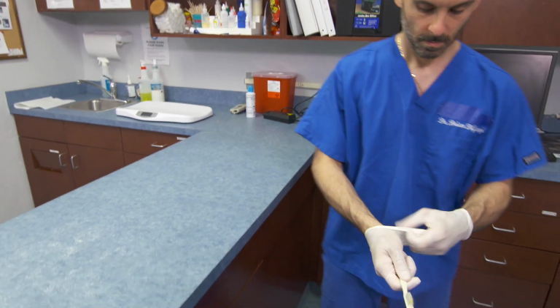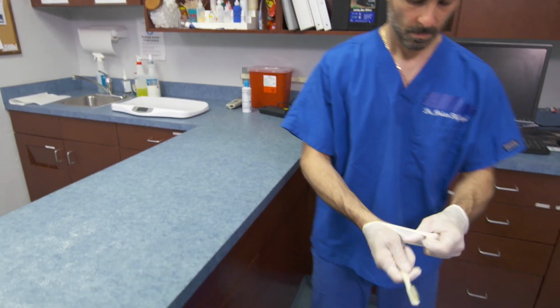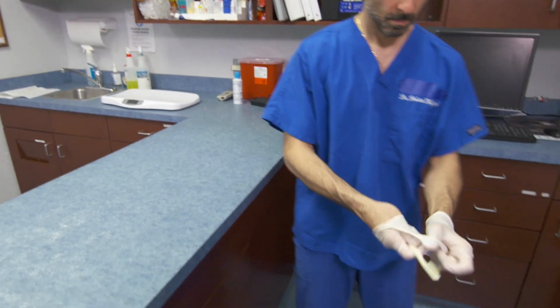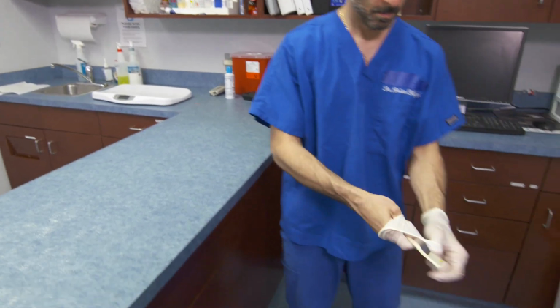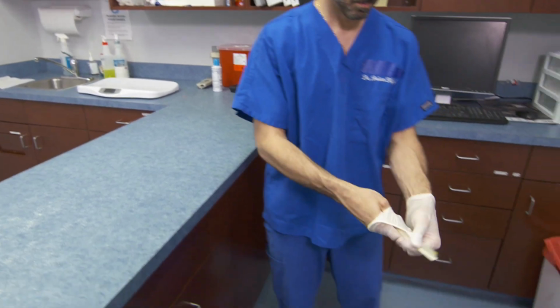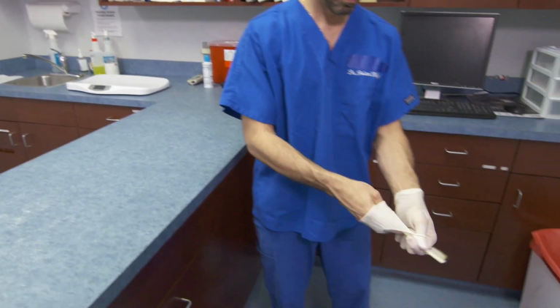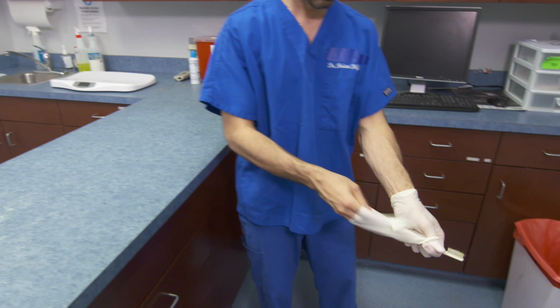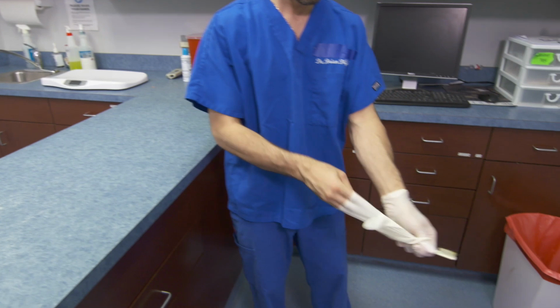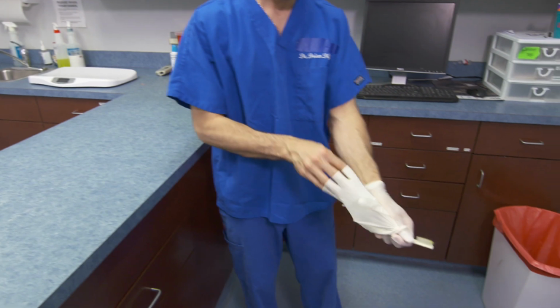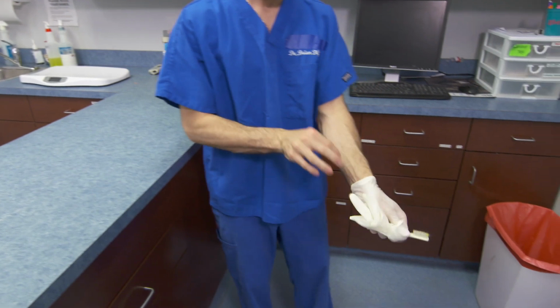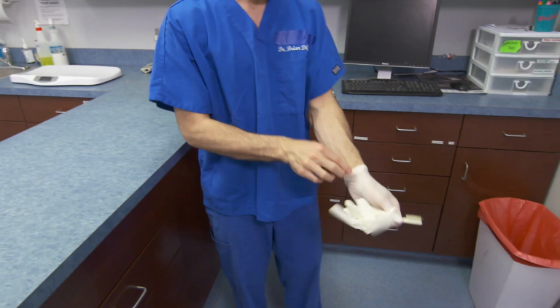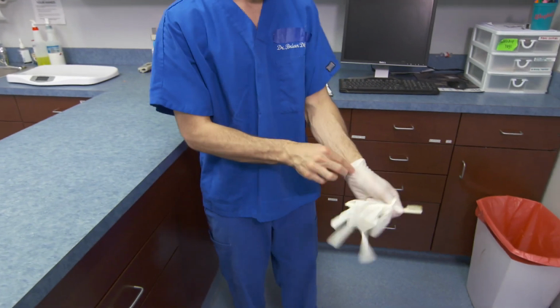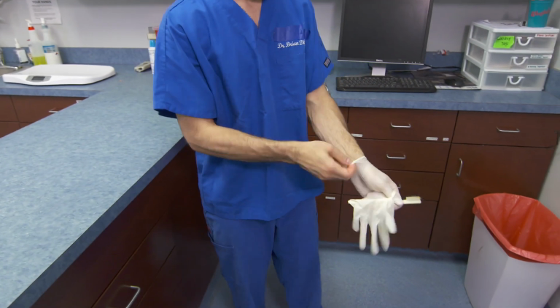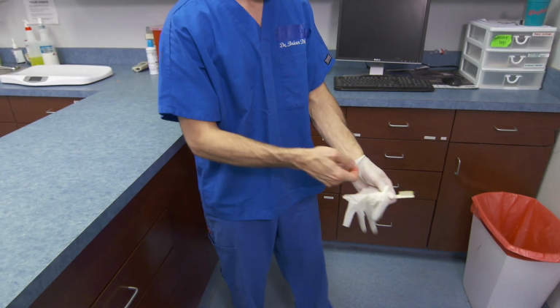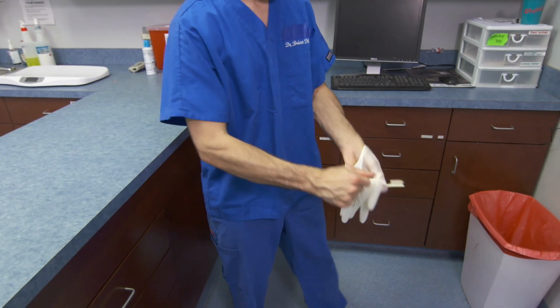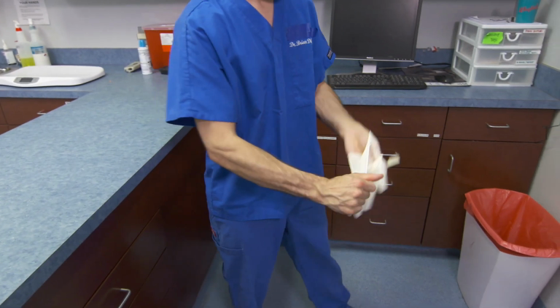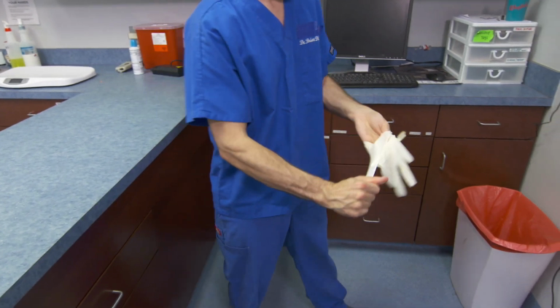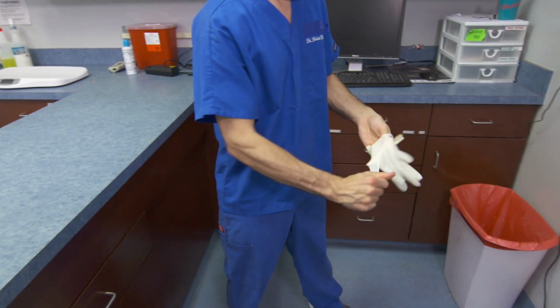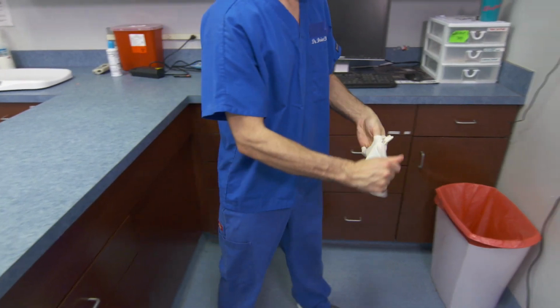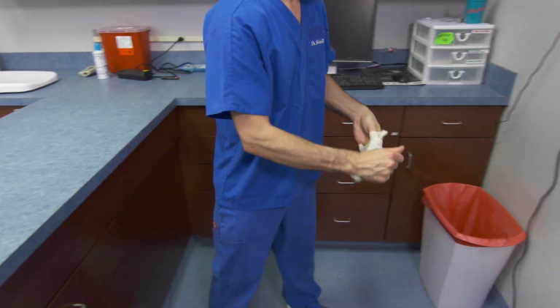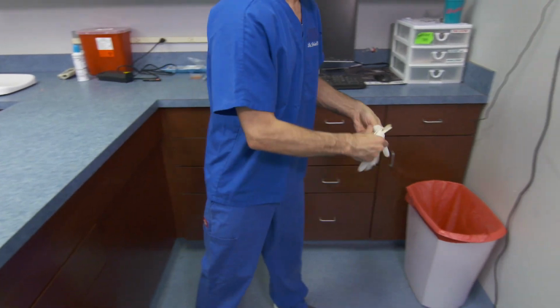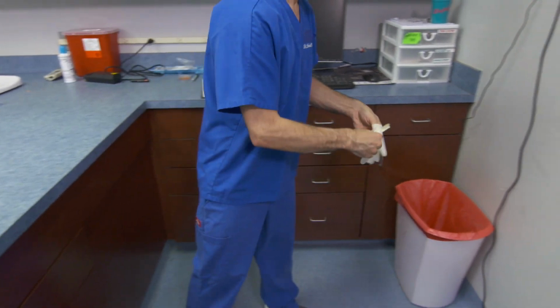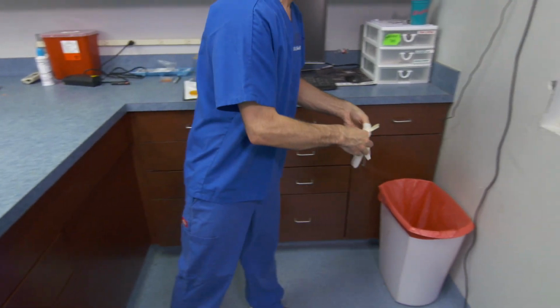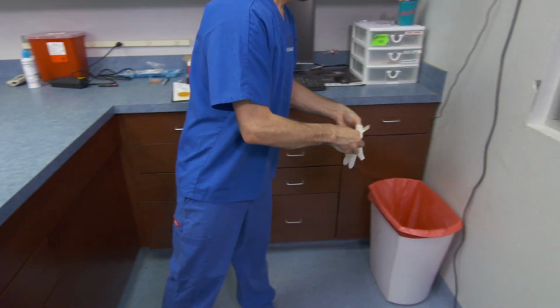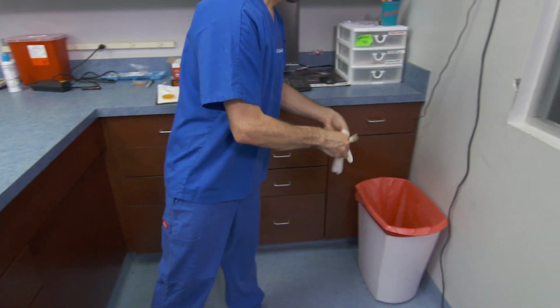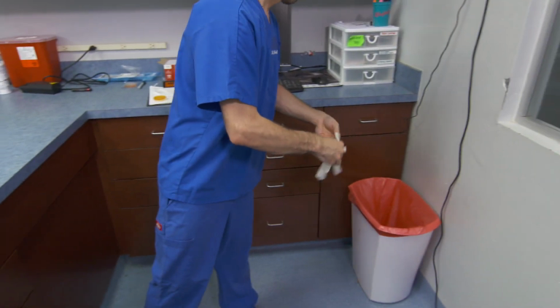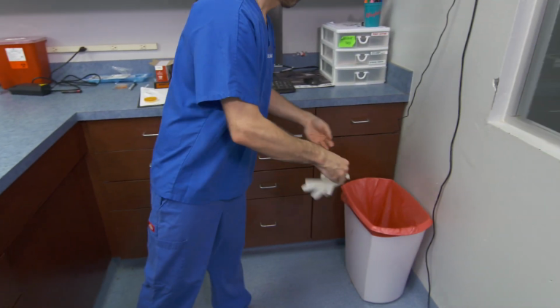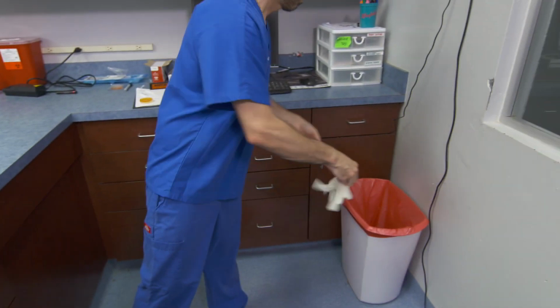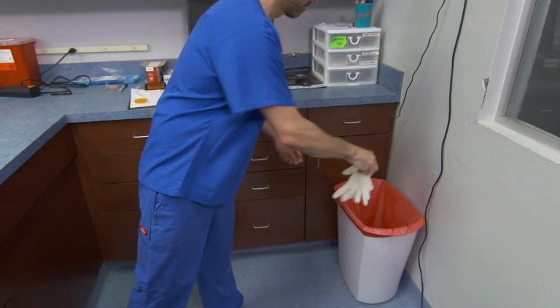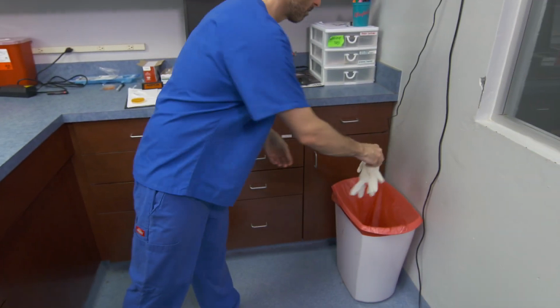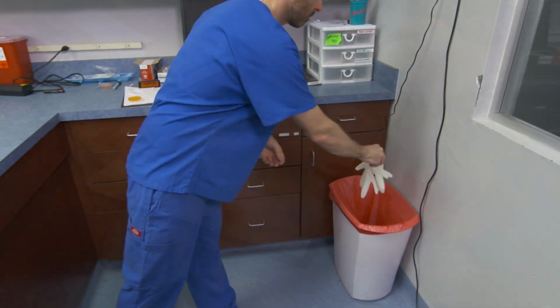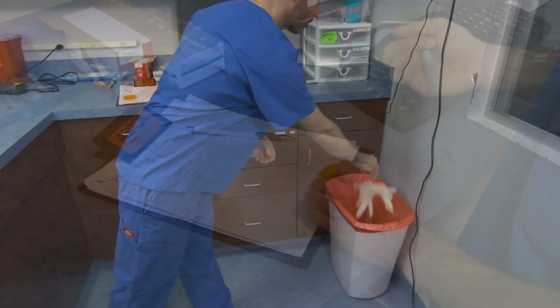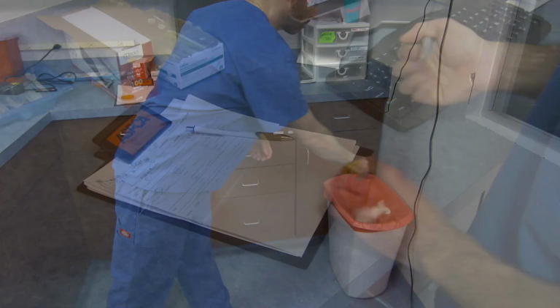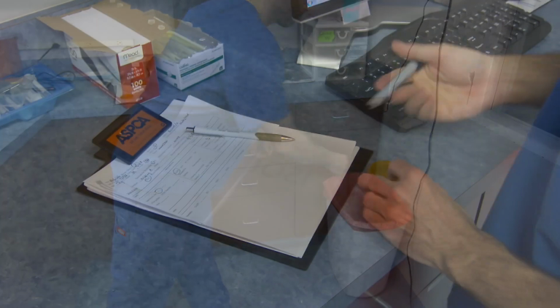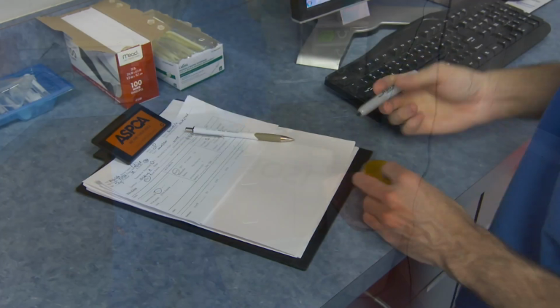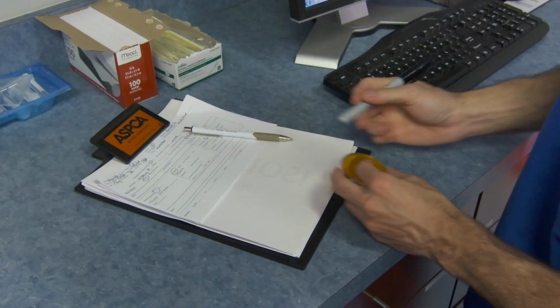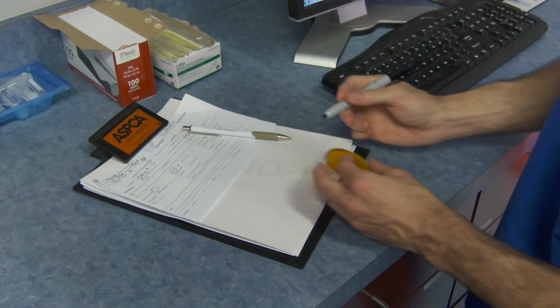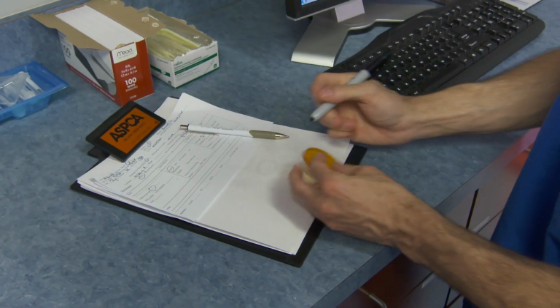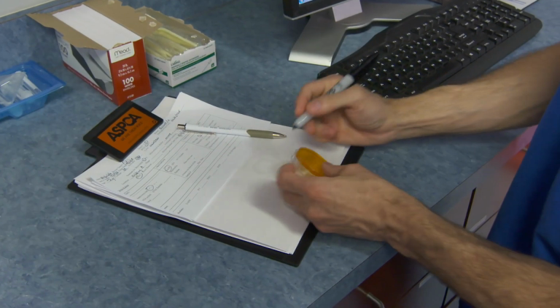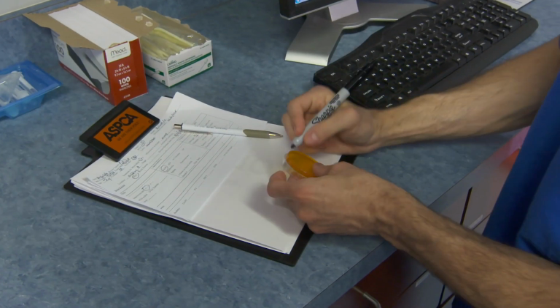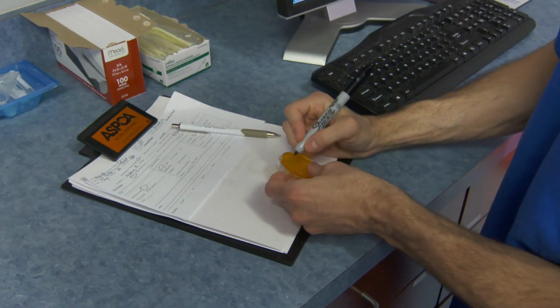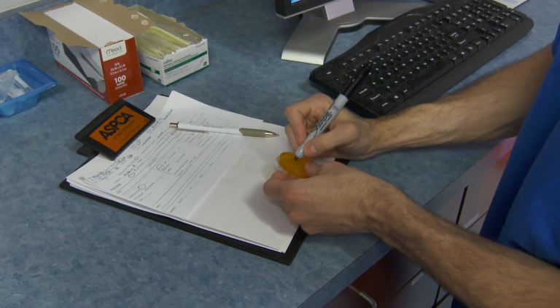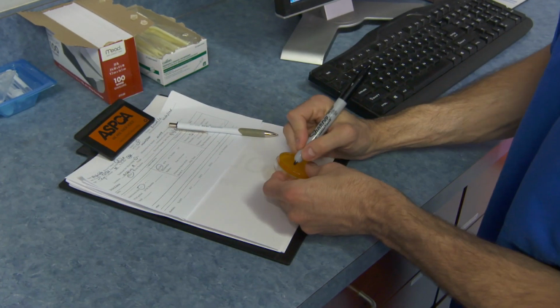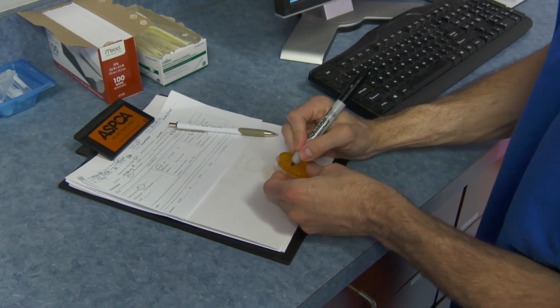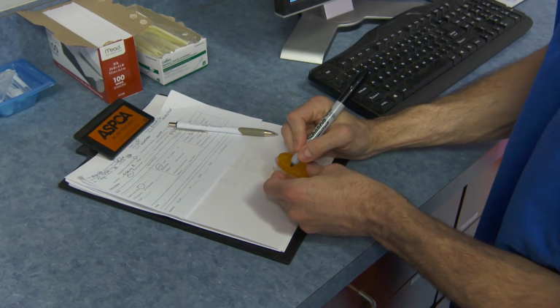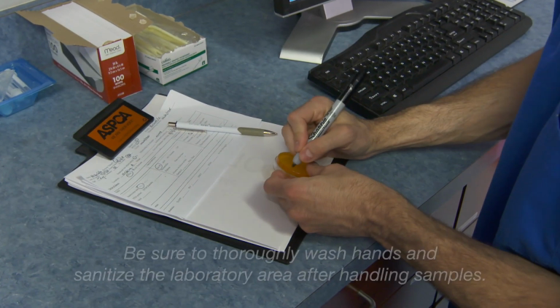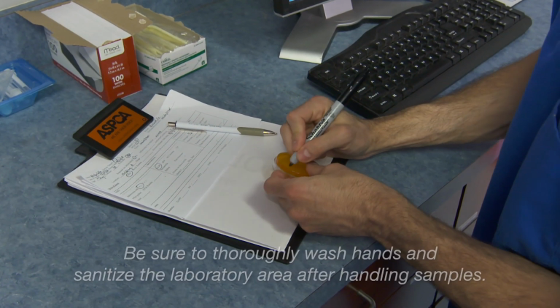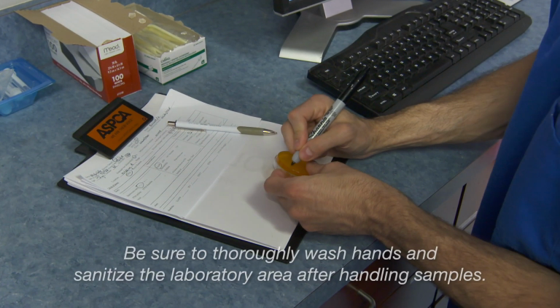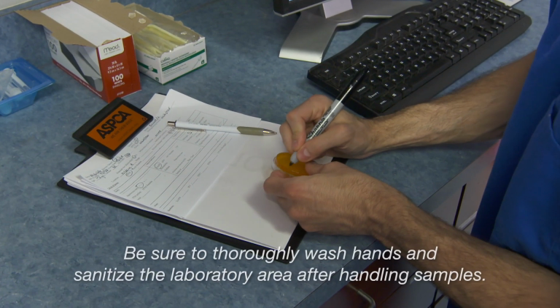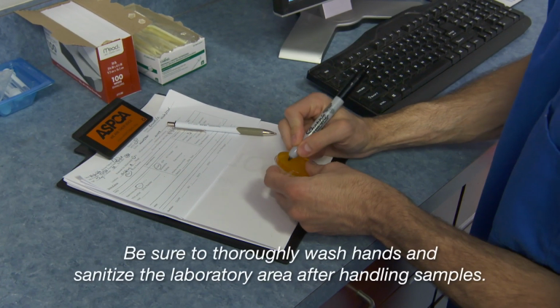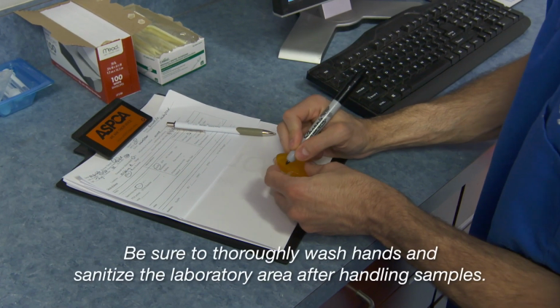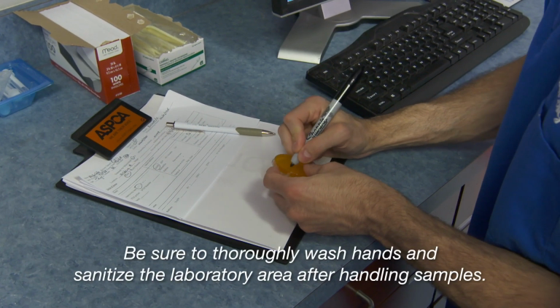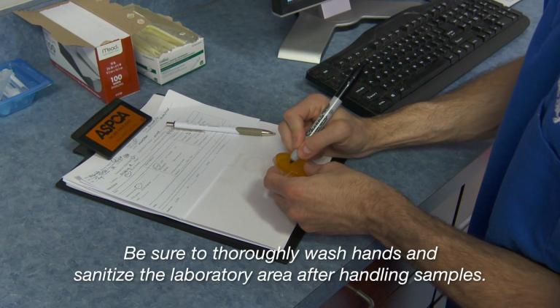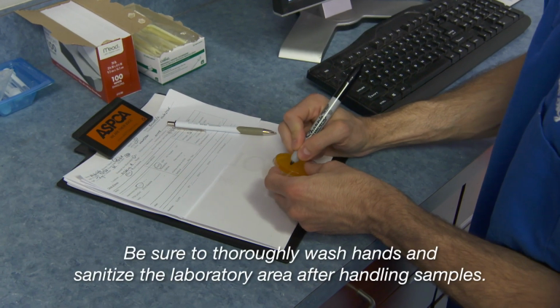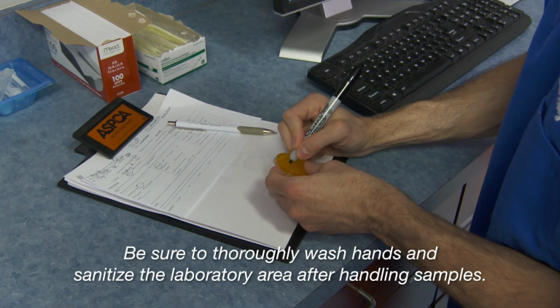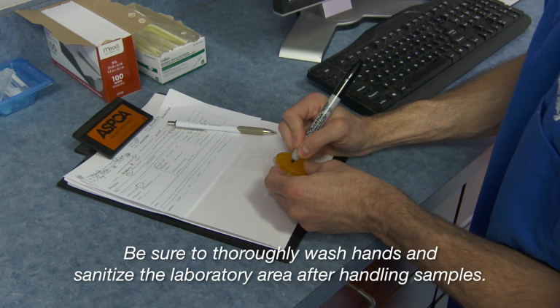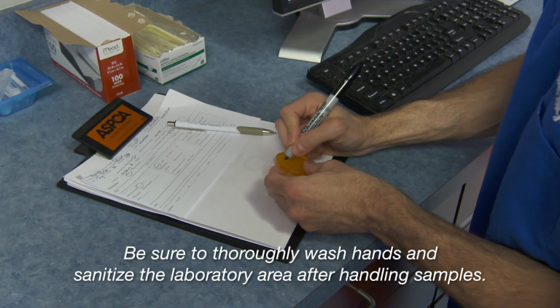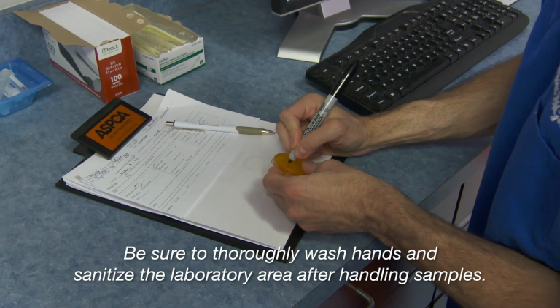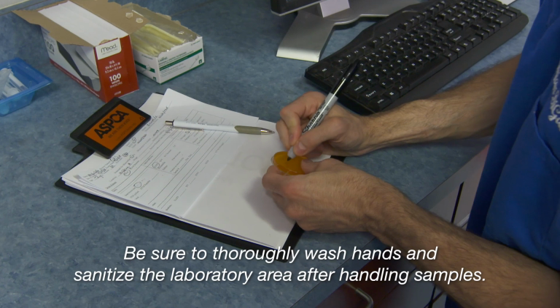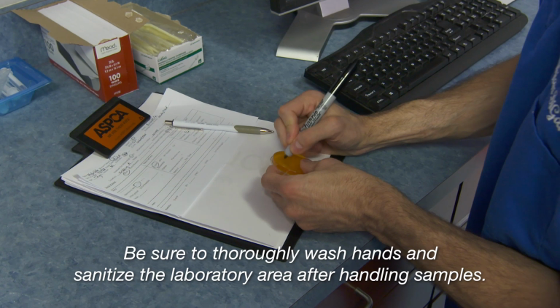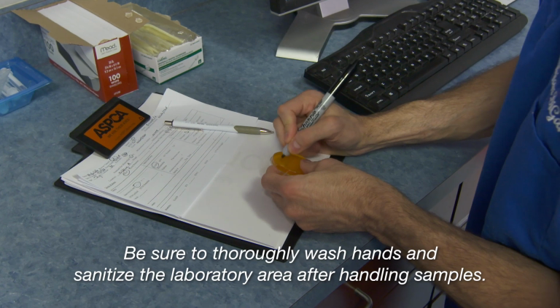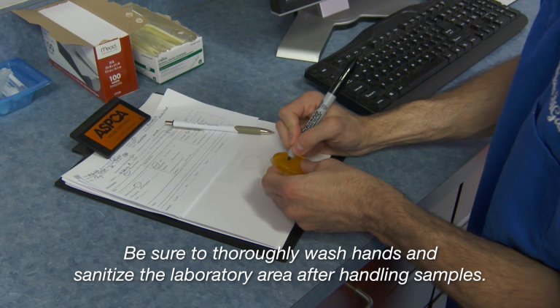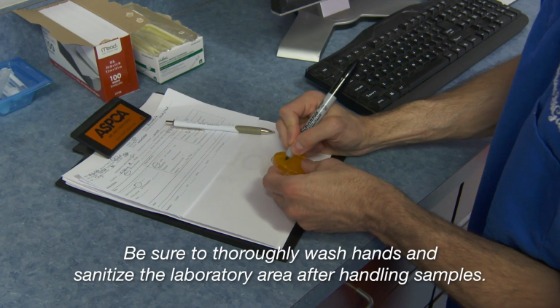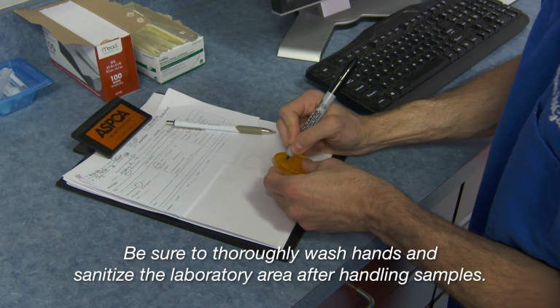Discard examination gloves, and label the plate with the animal's ID number and the date of collection.